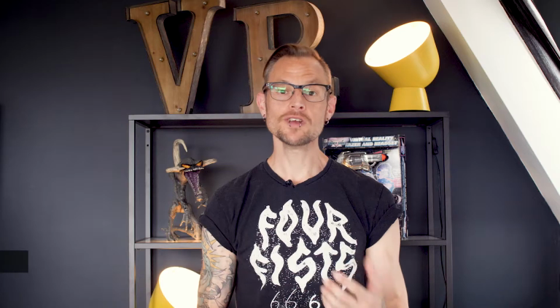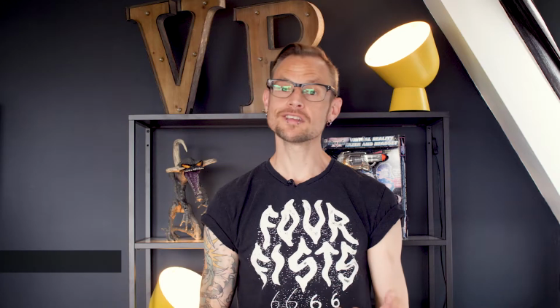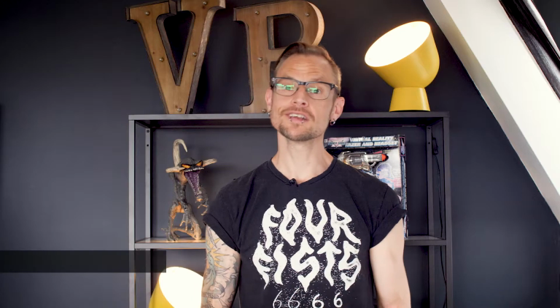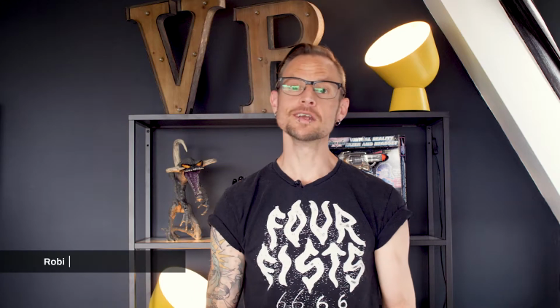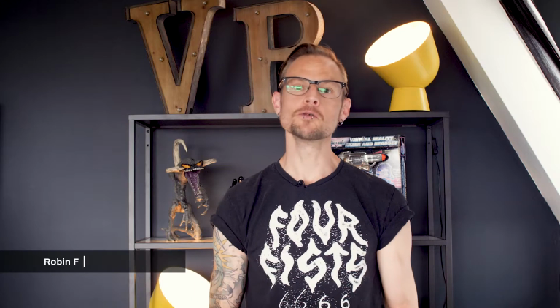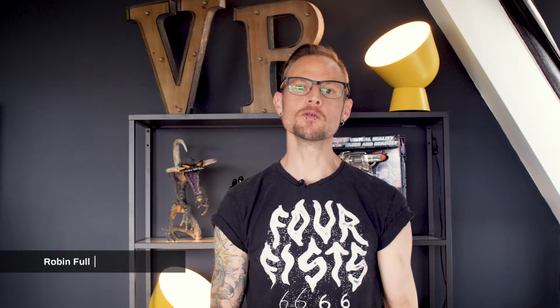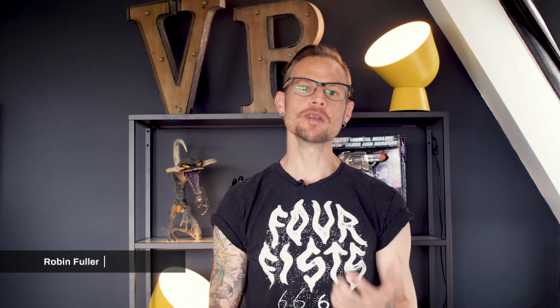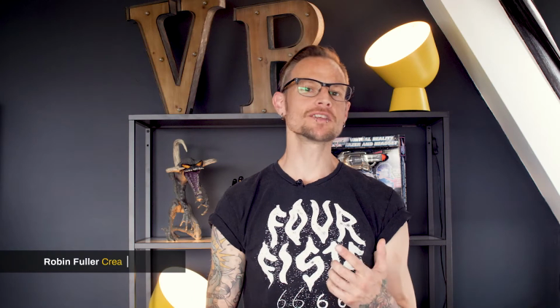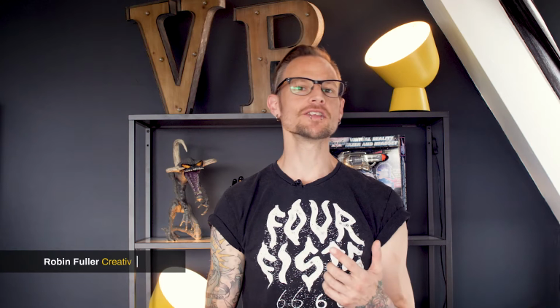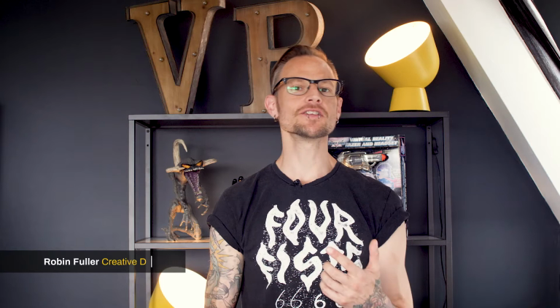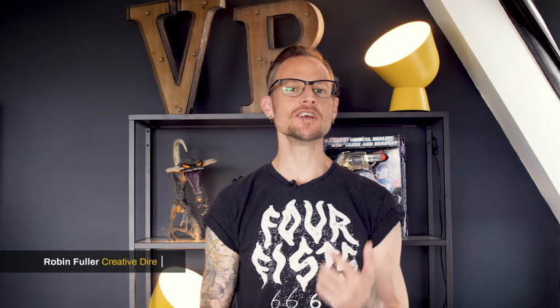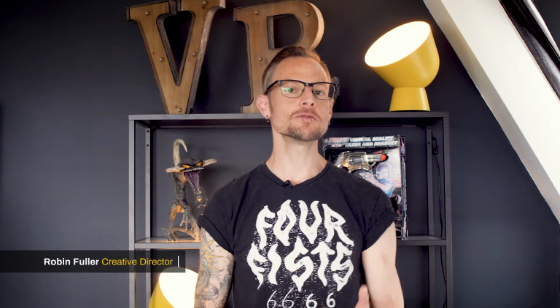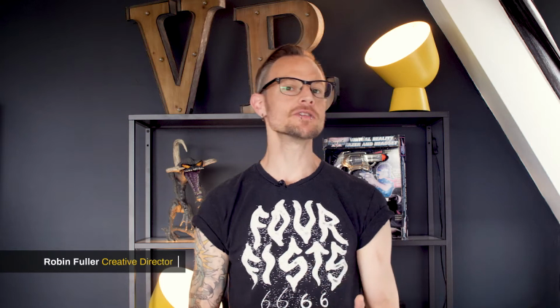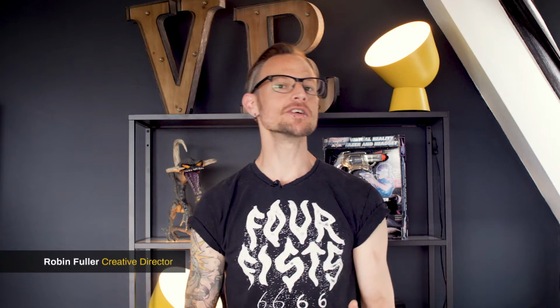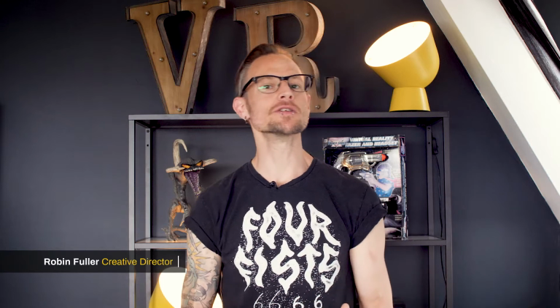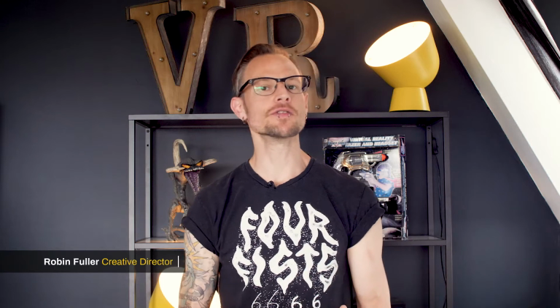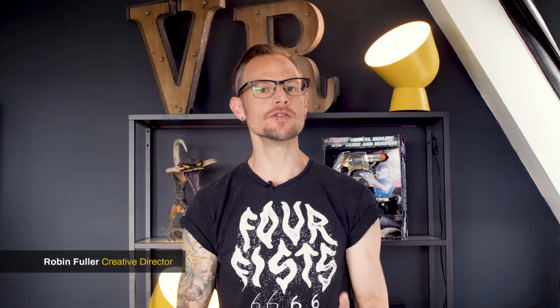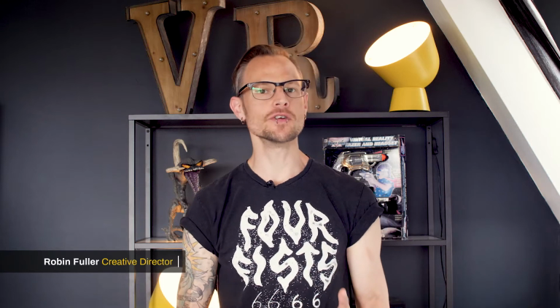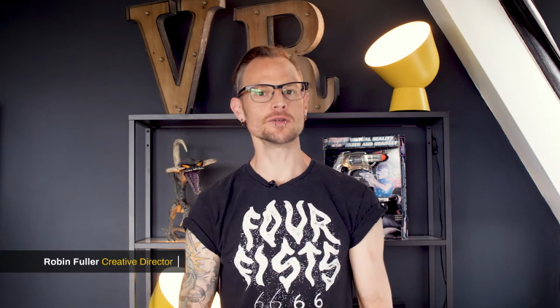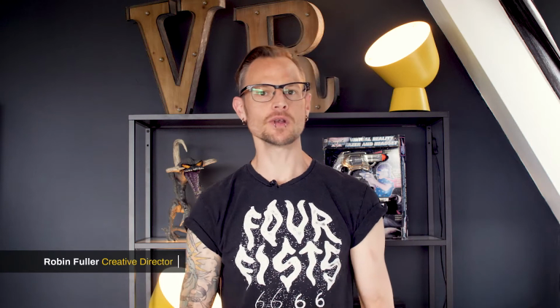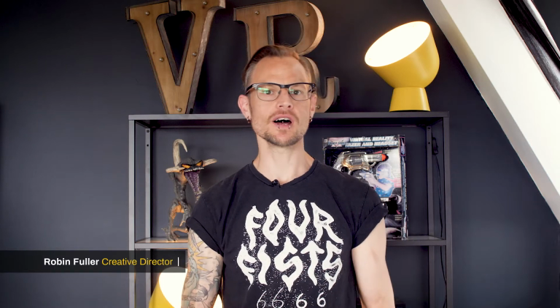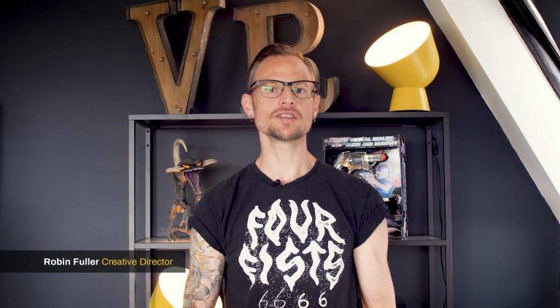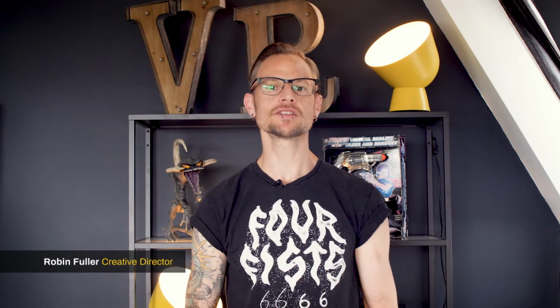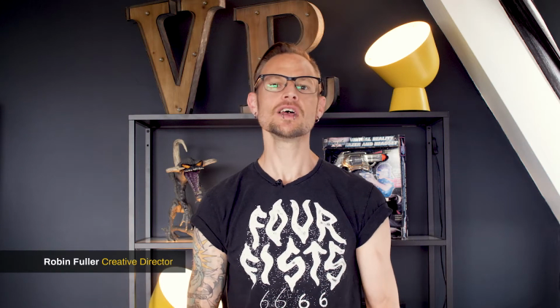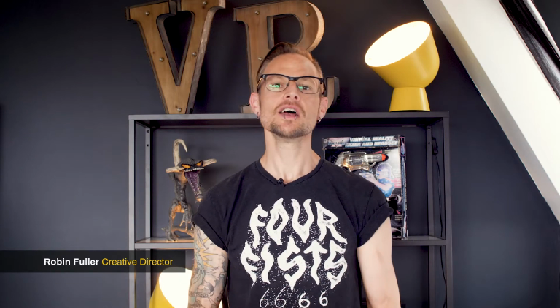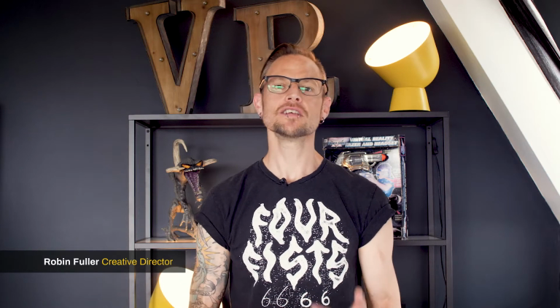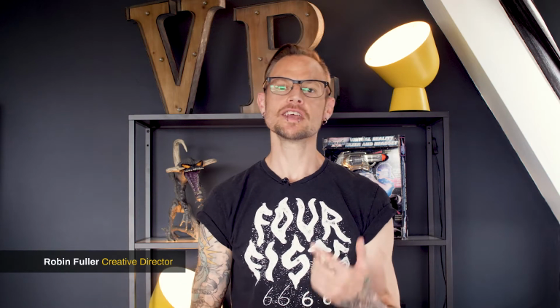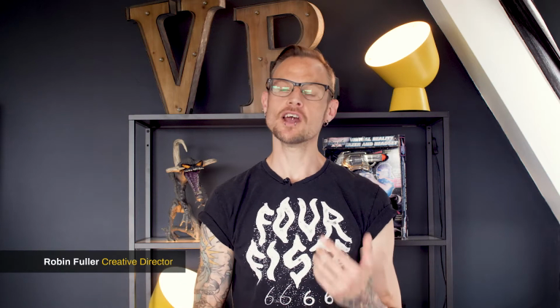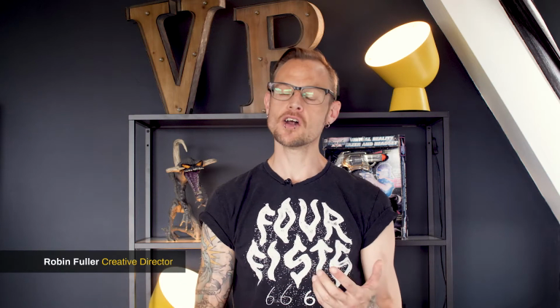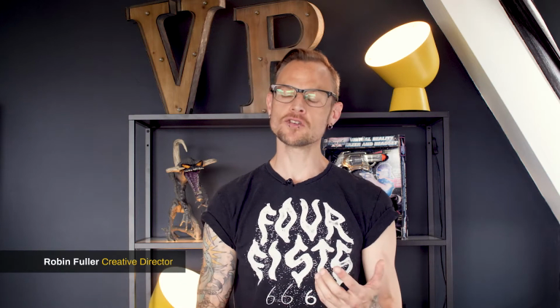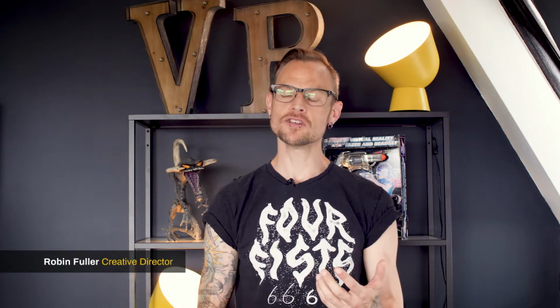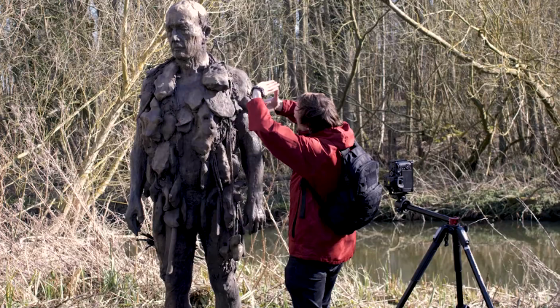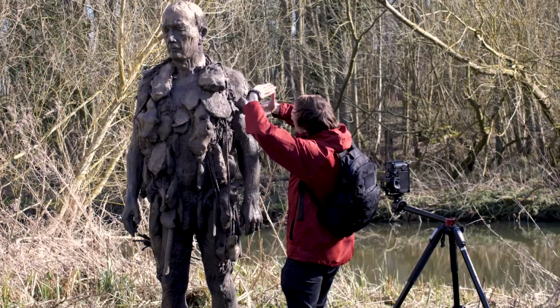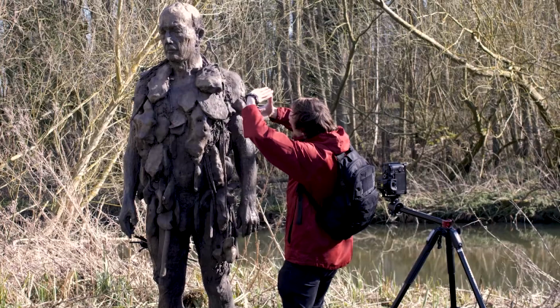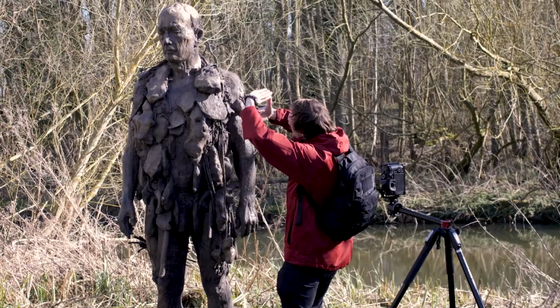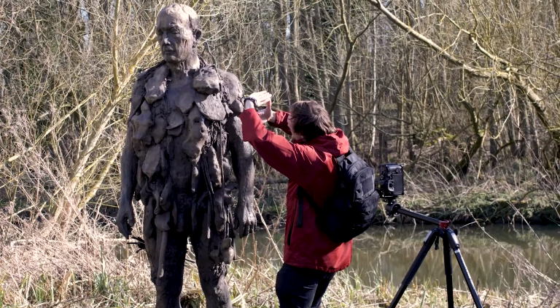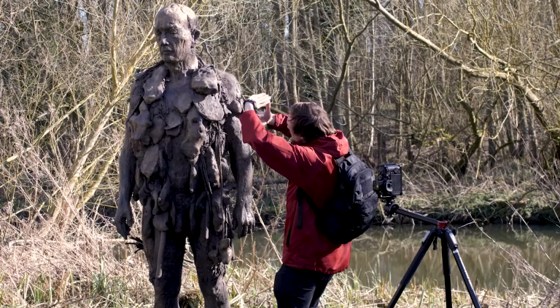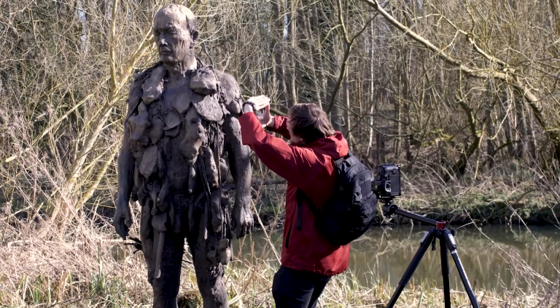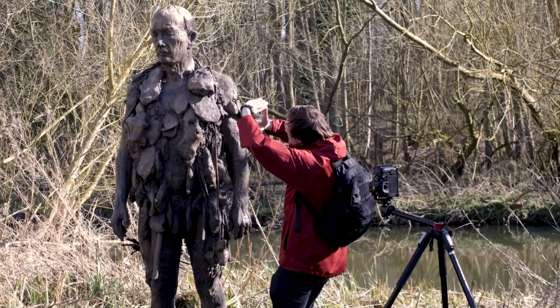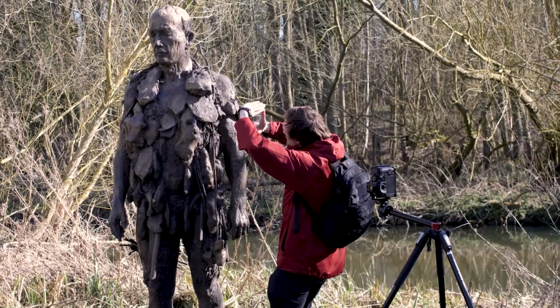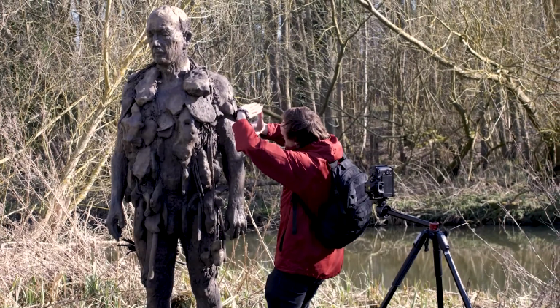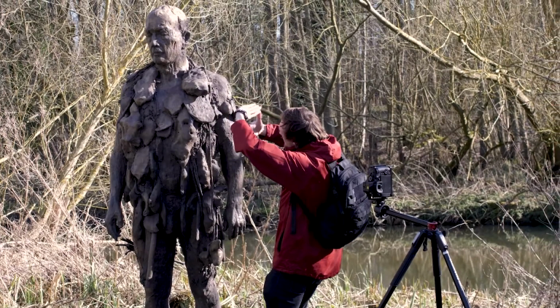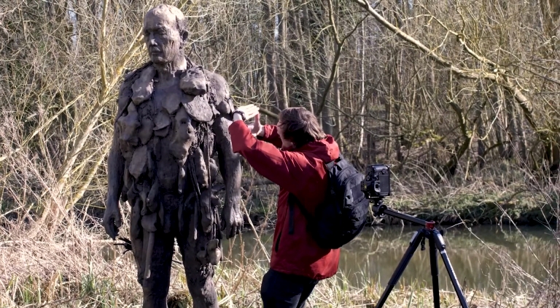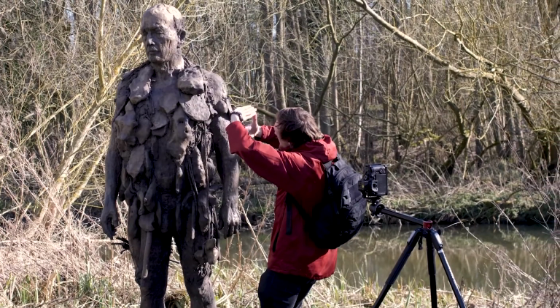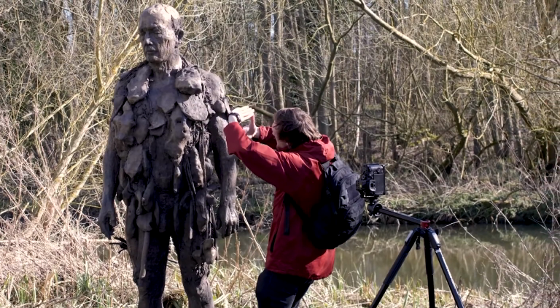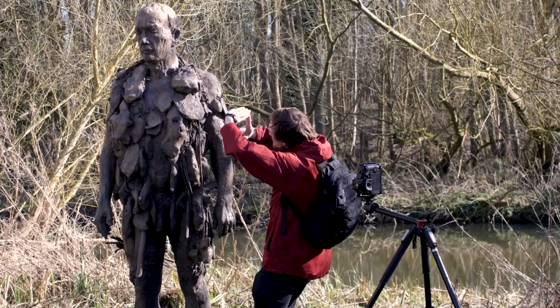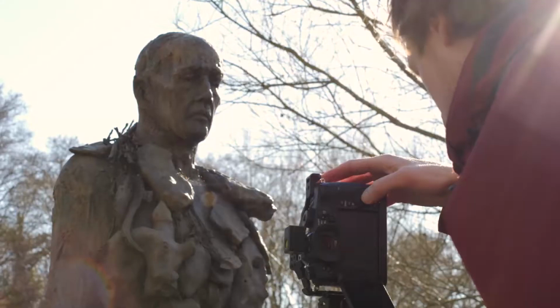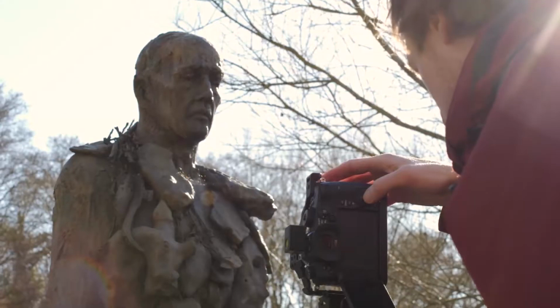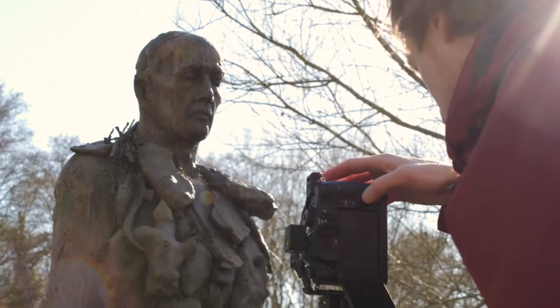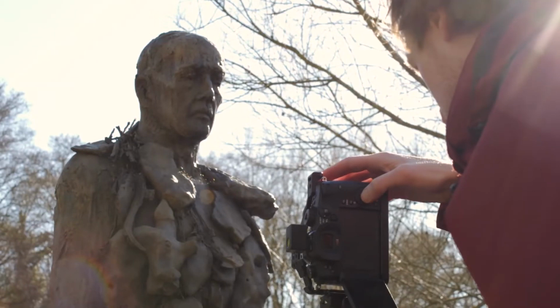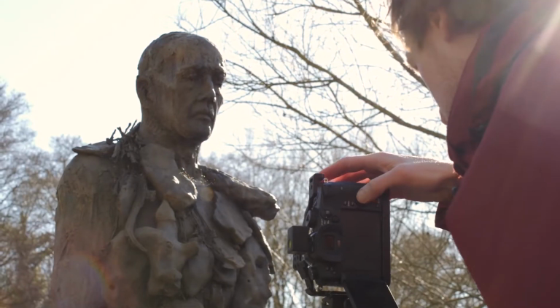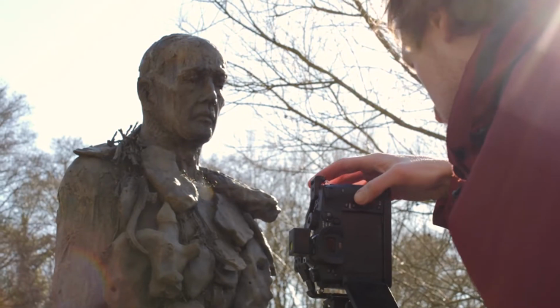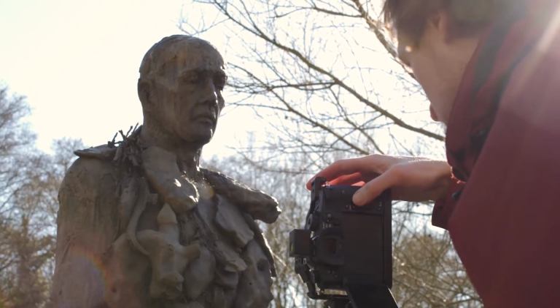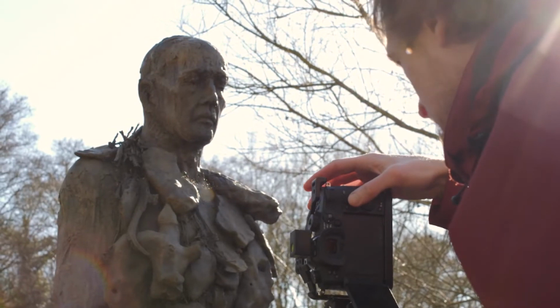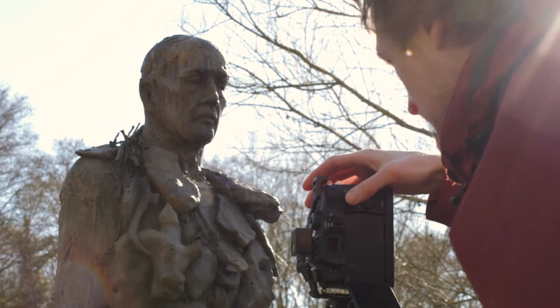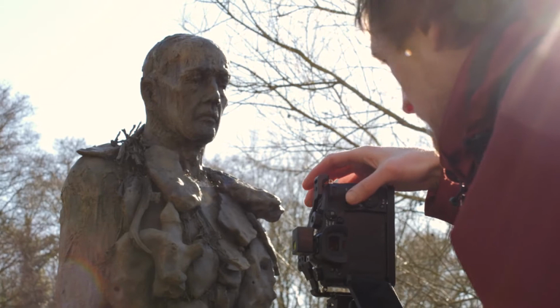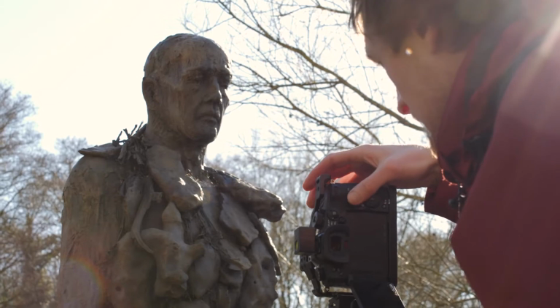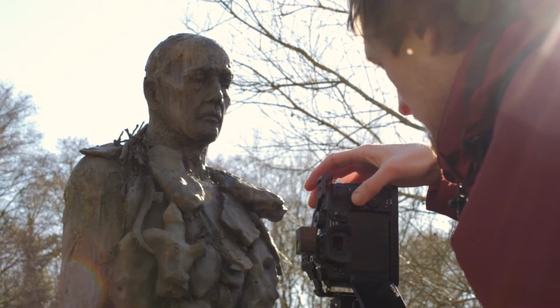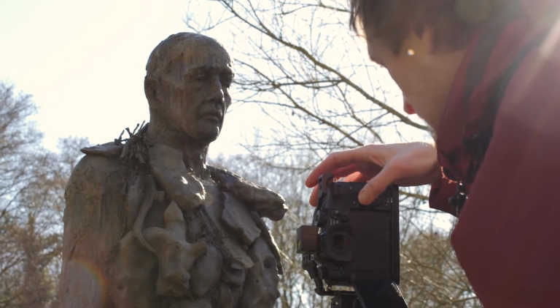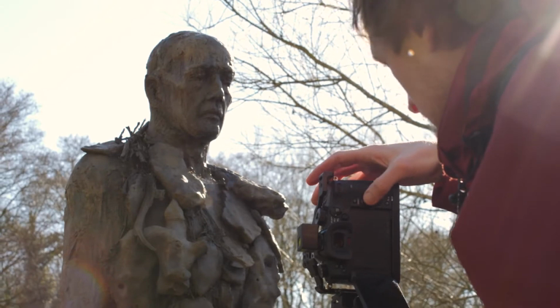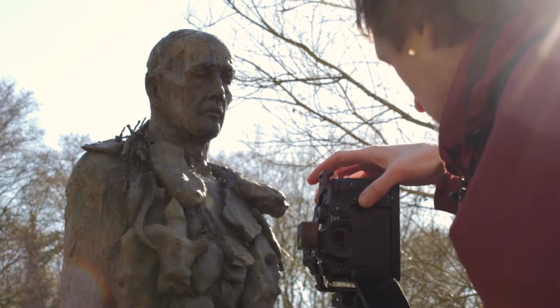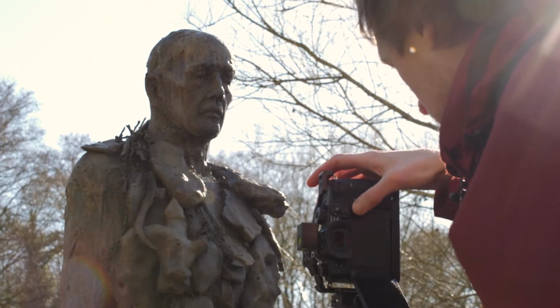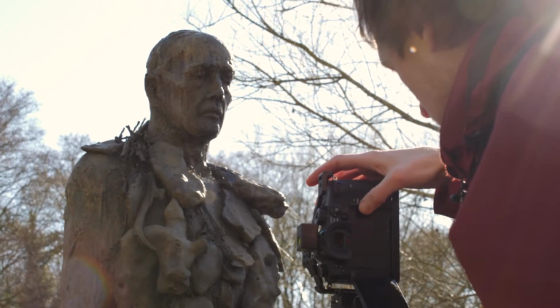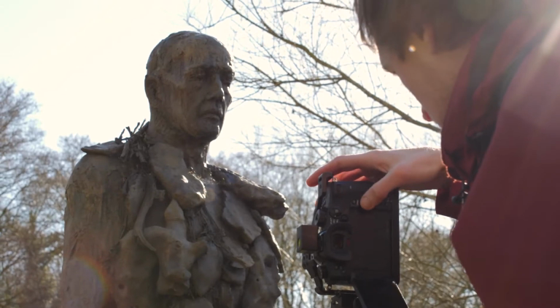Recently, we've been out at the Sainsbury Centre for the Visual Arts, taking hundreds — in fact thousands — of pictures of some of the sculptures that they have on display there.